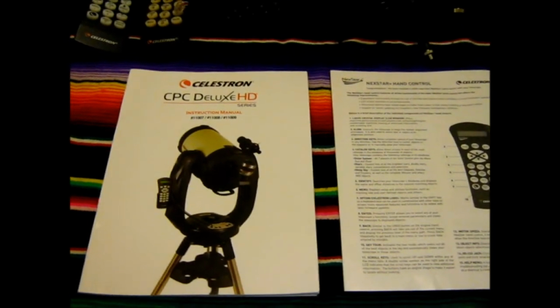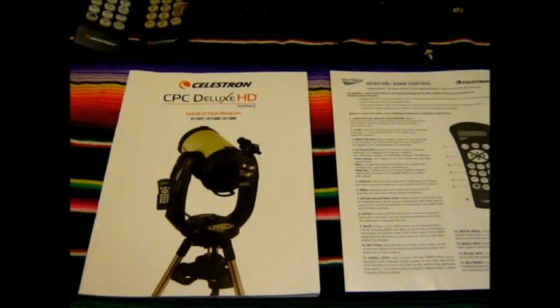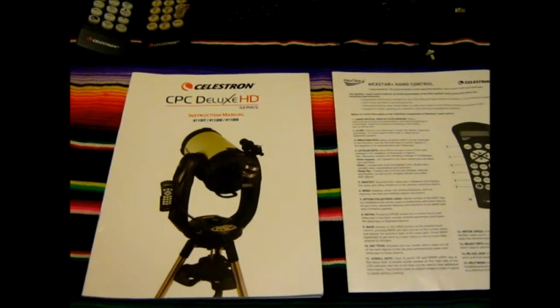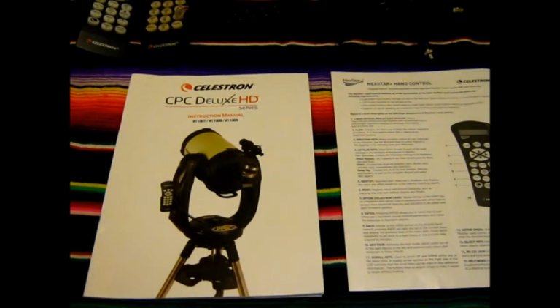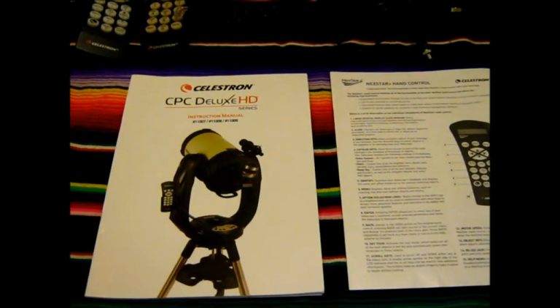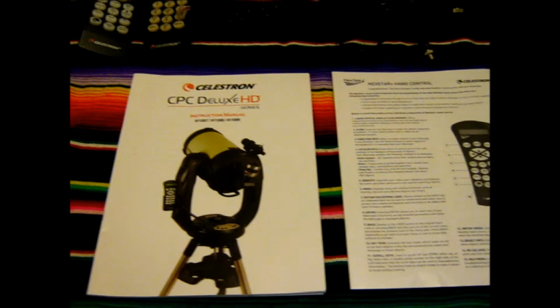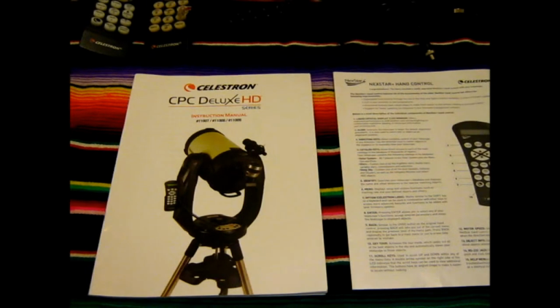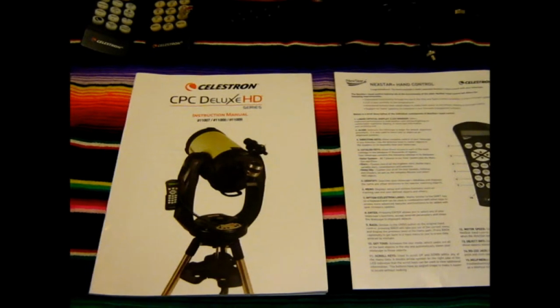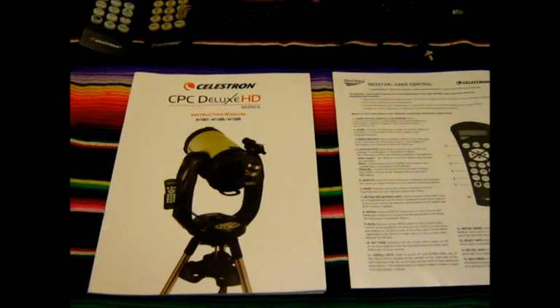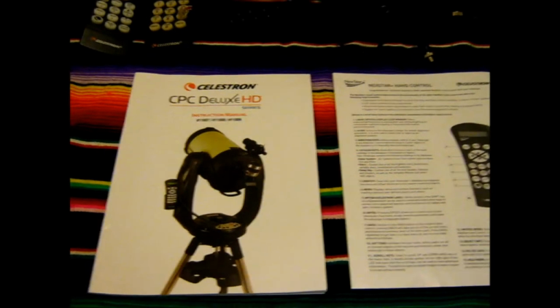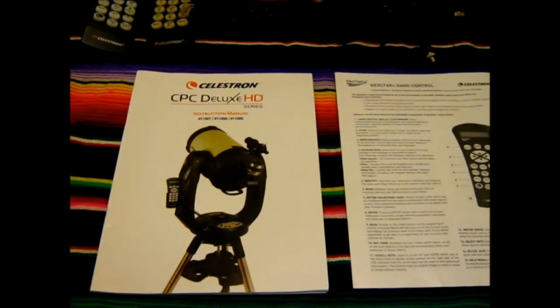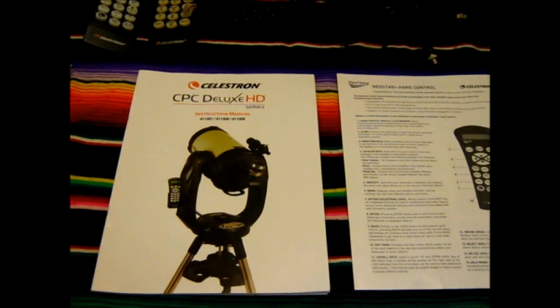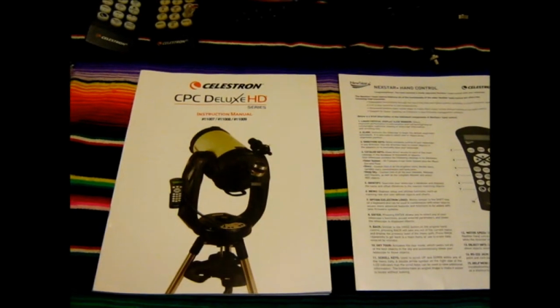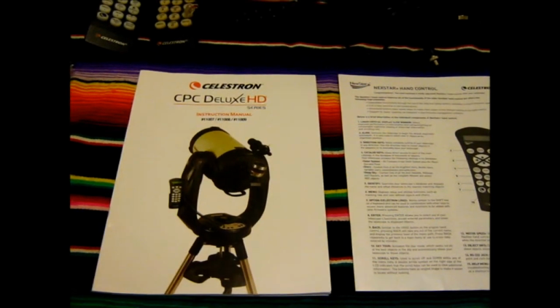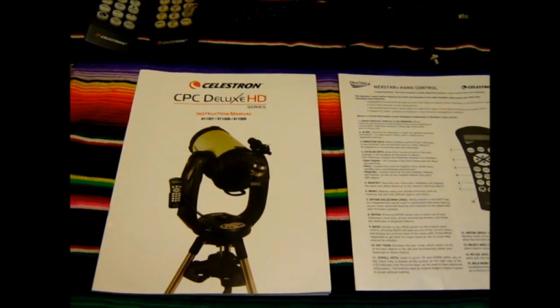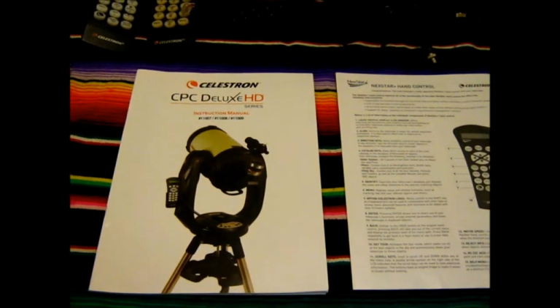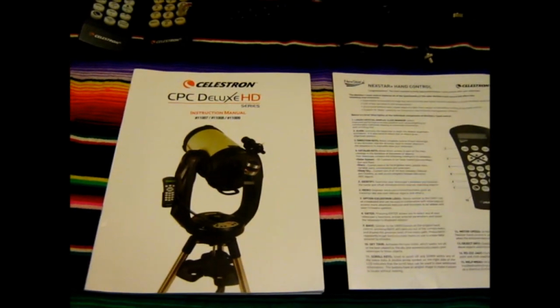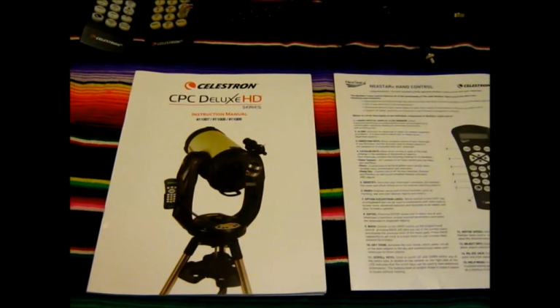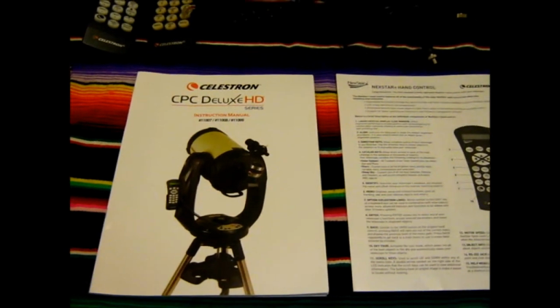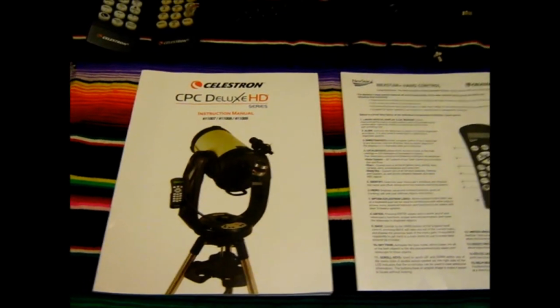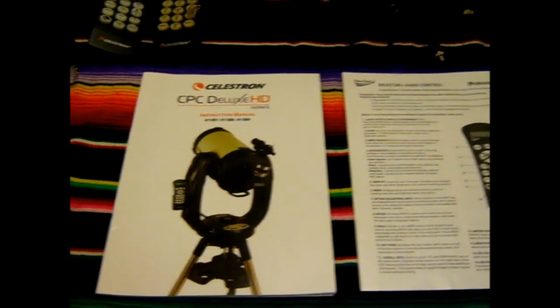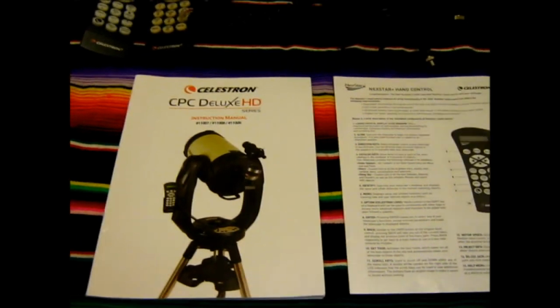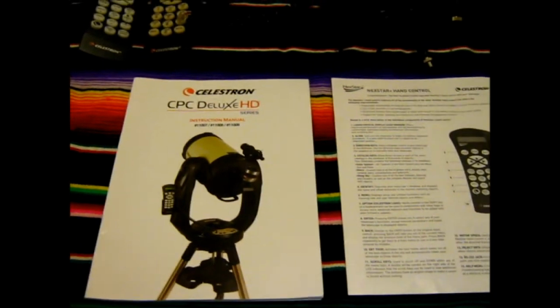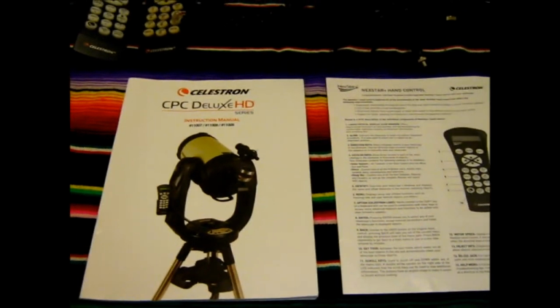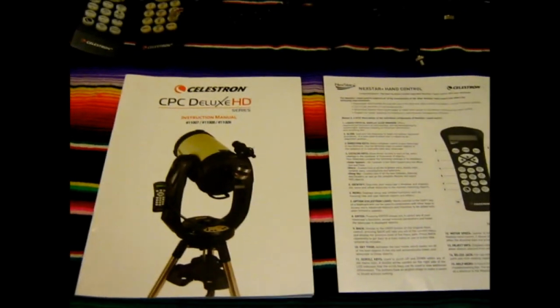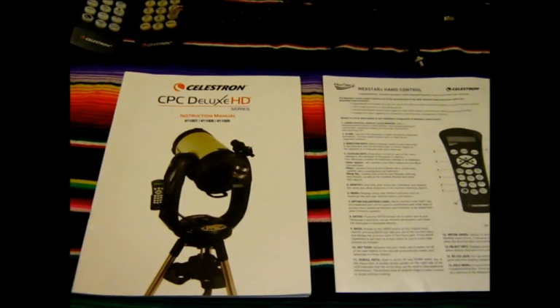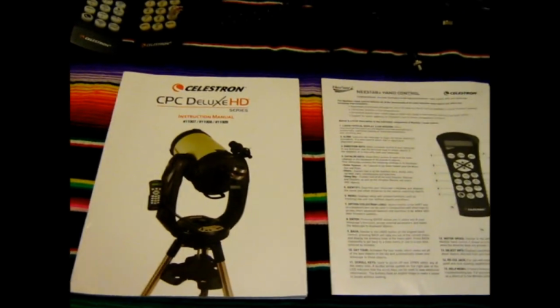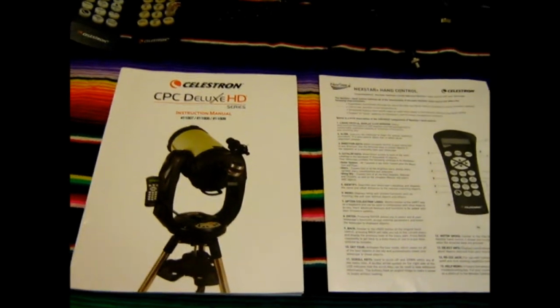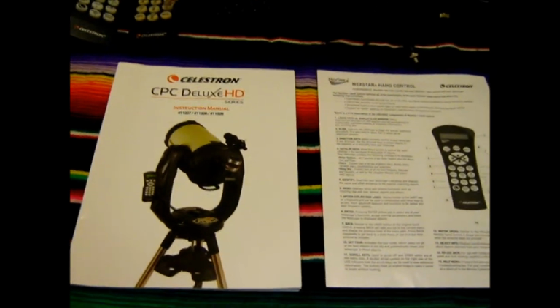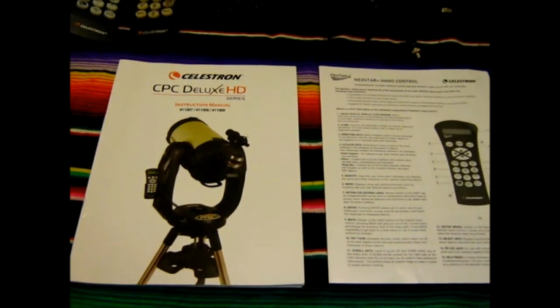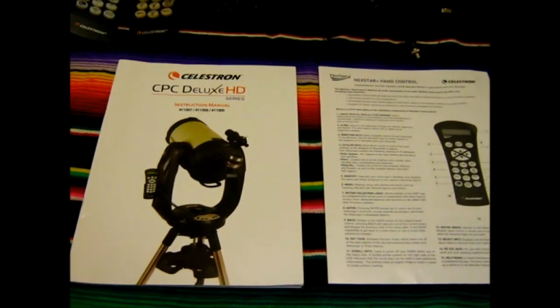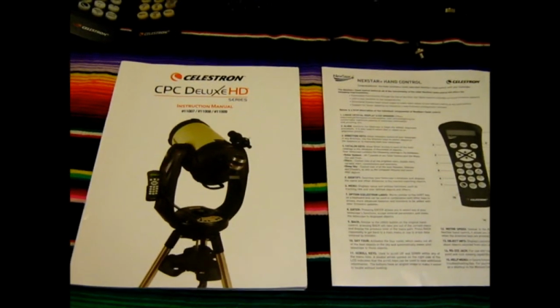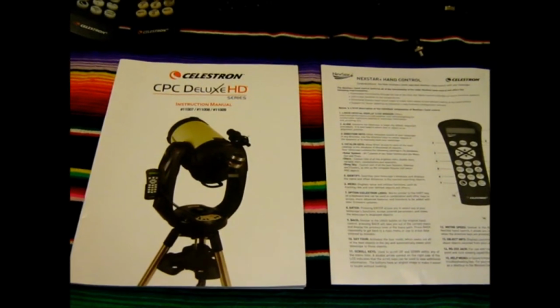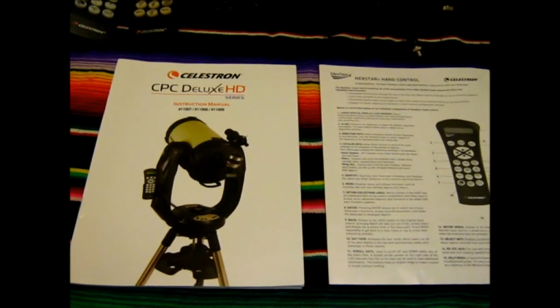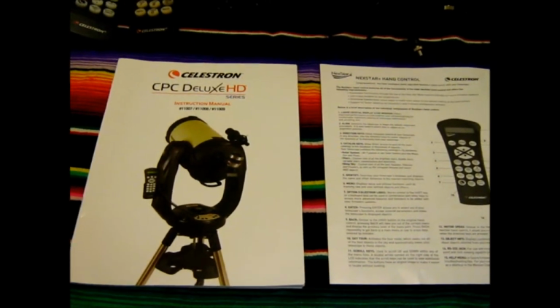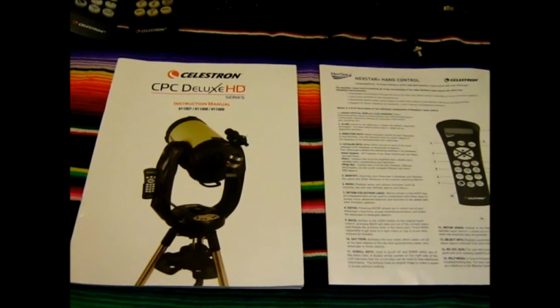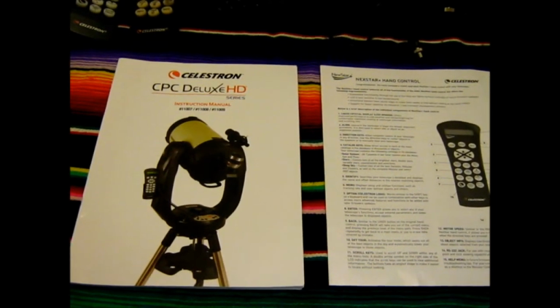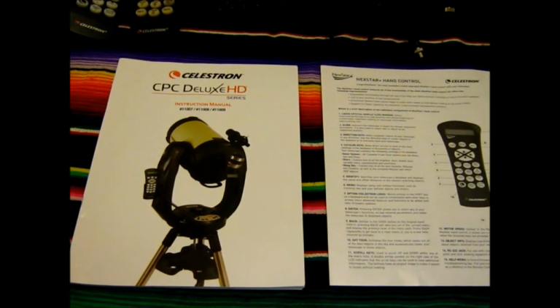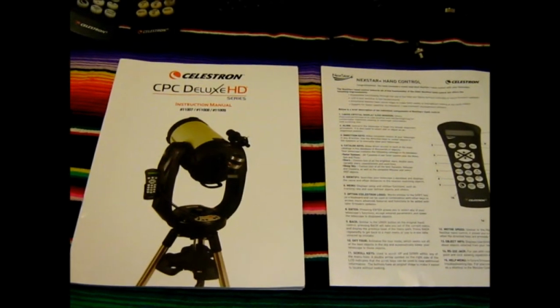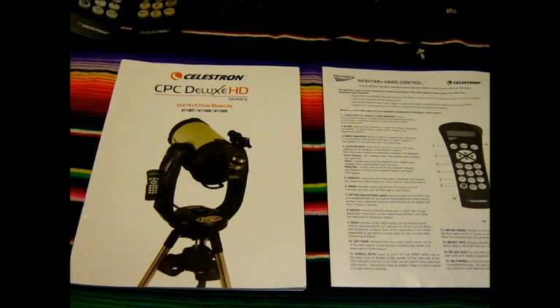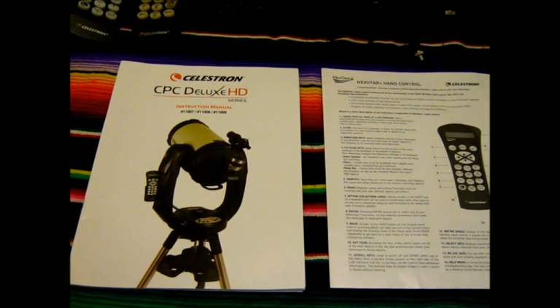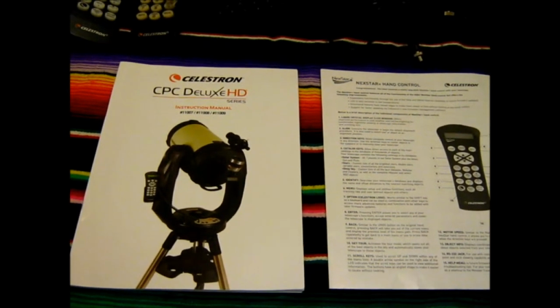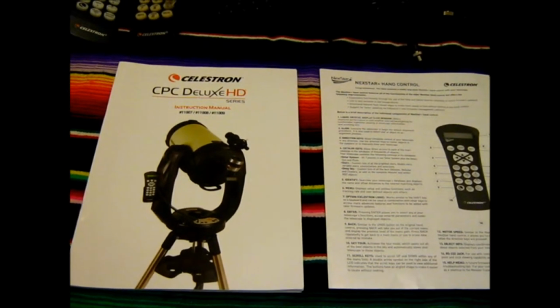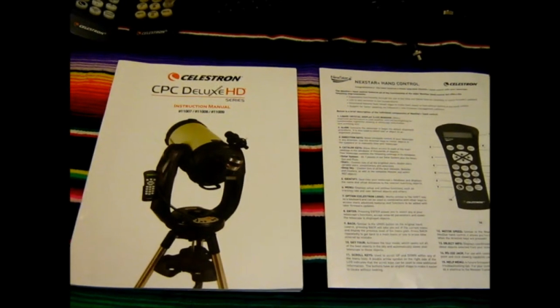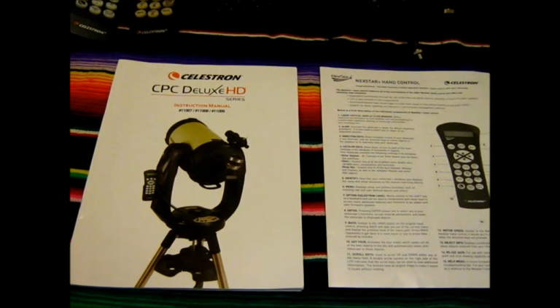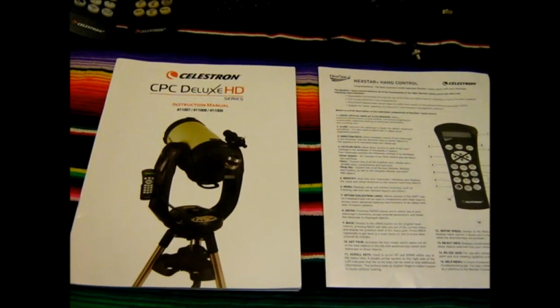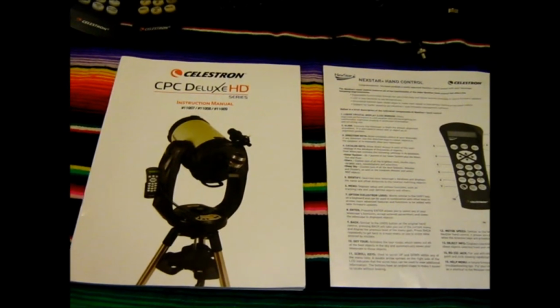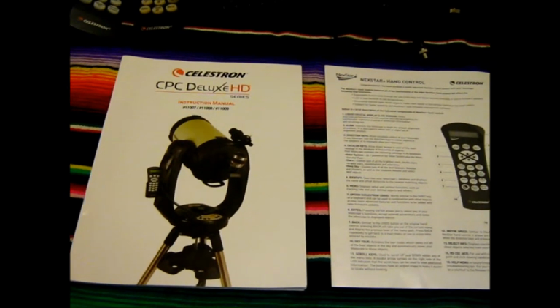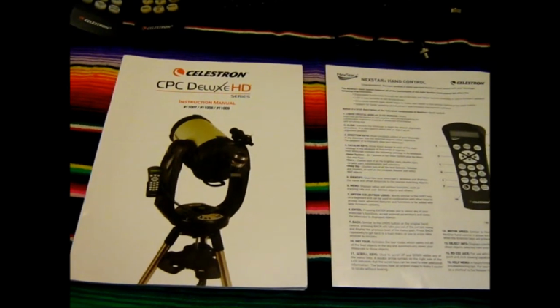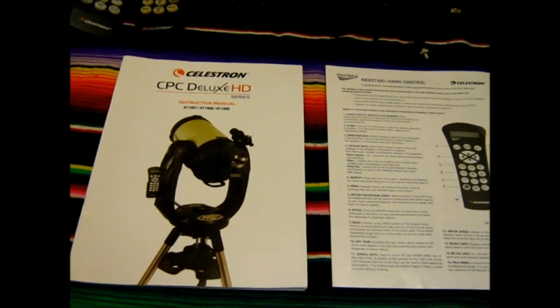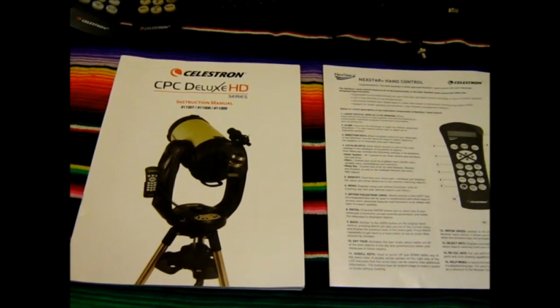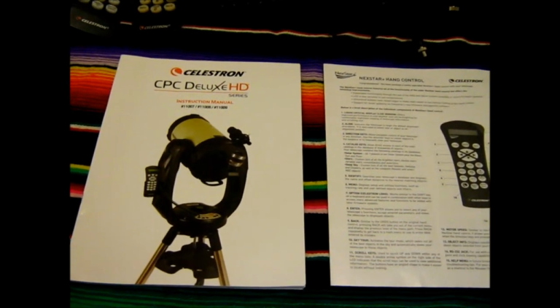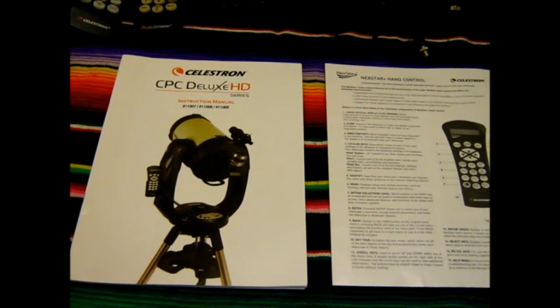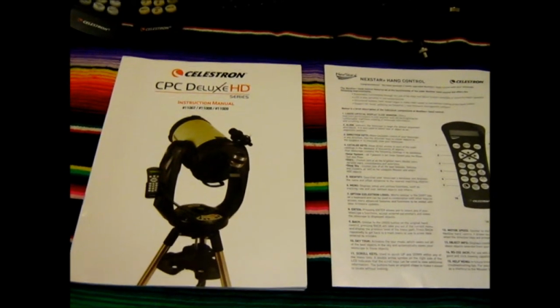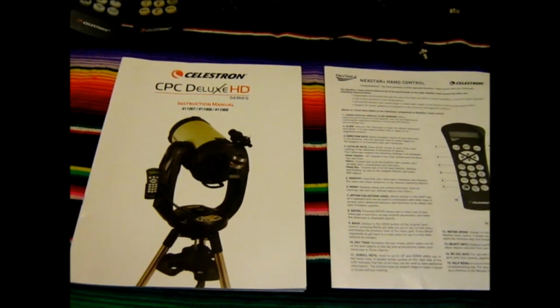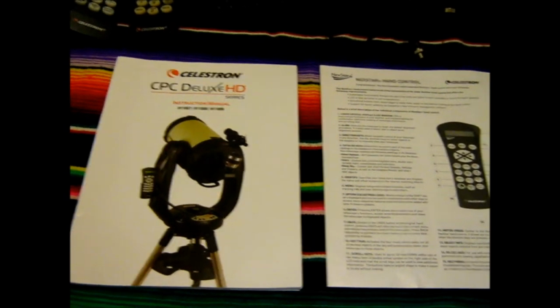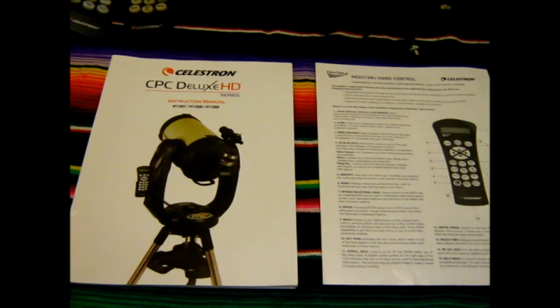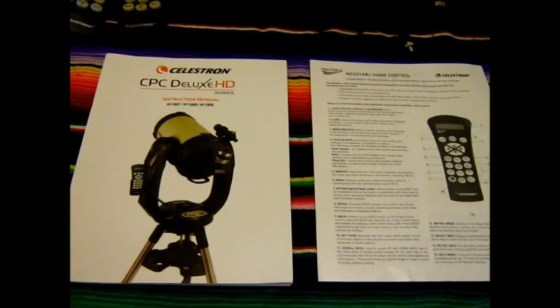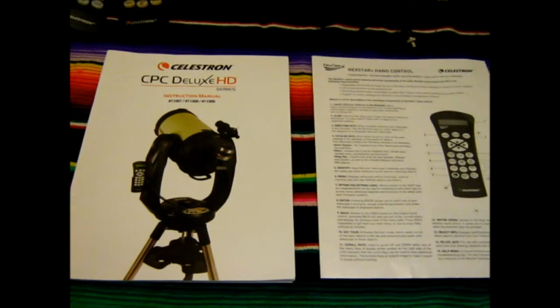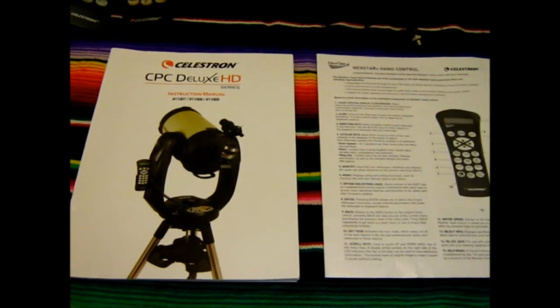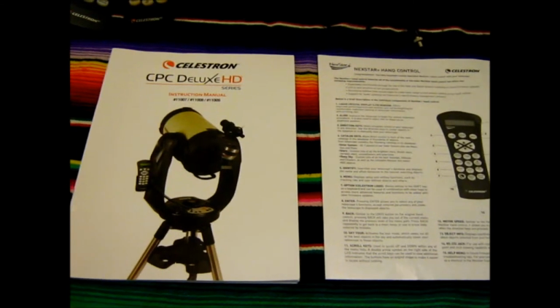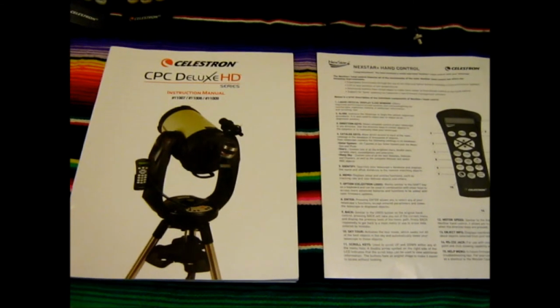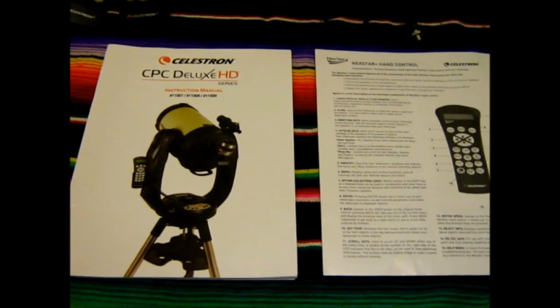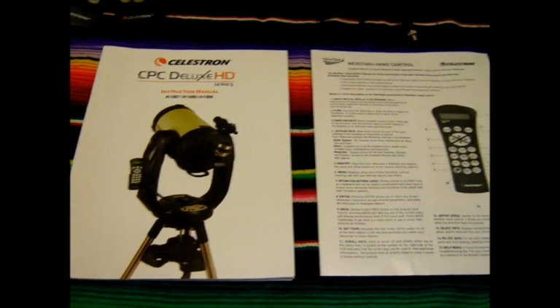All right, so here we are with part two of our overview of the Celestron CPC Deluxe 1100 HD.